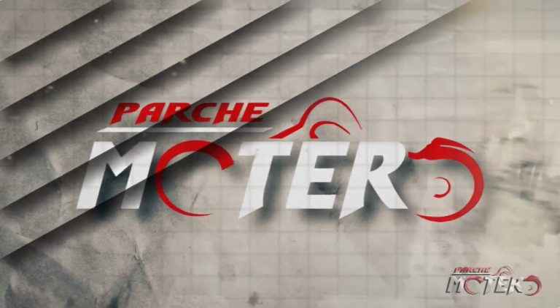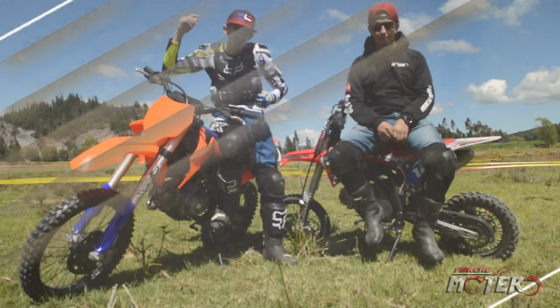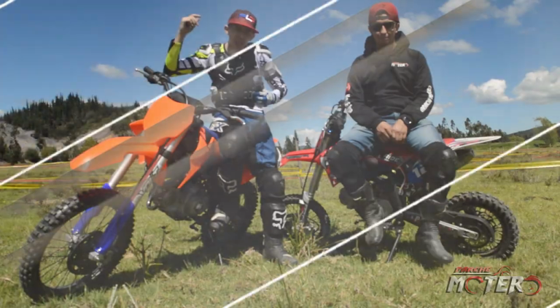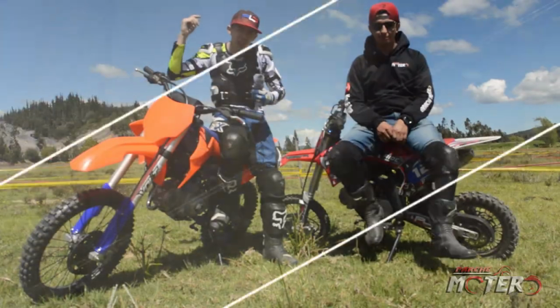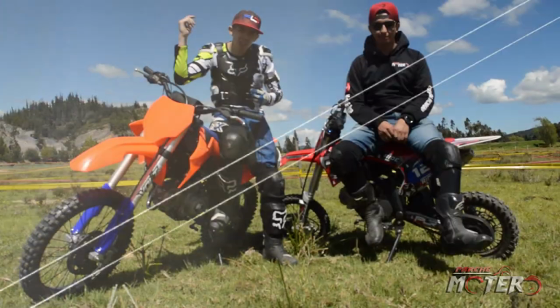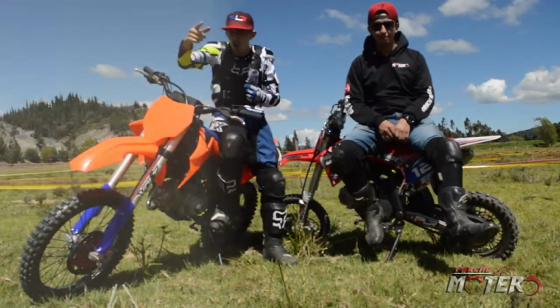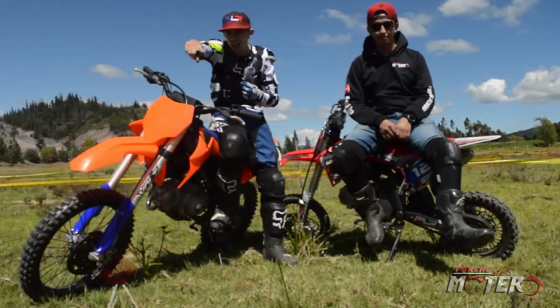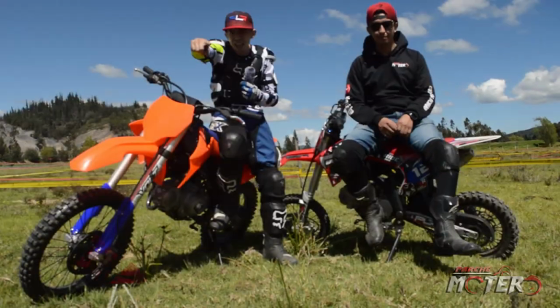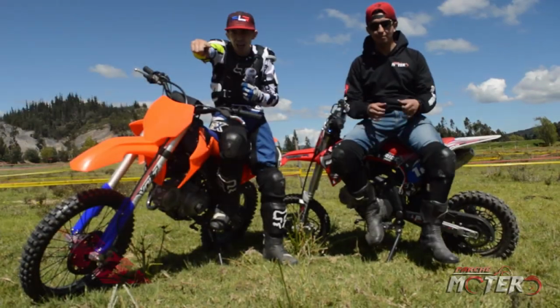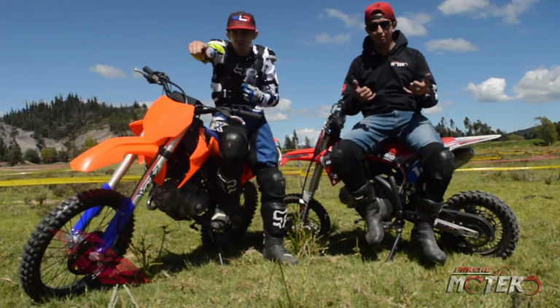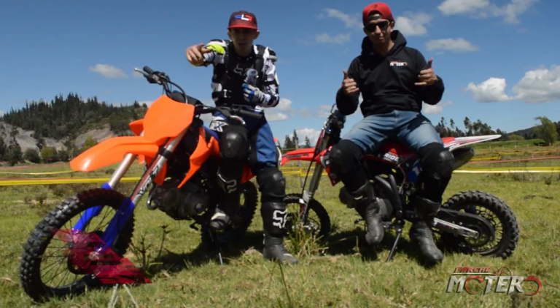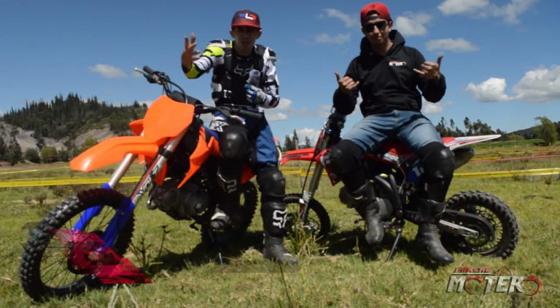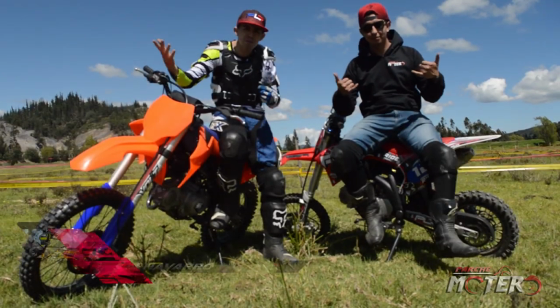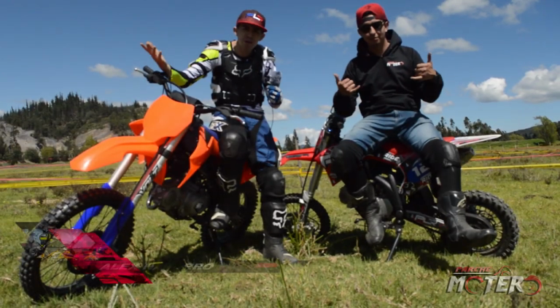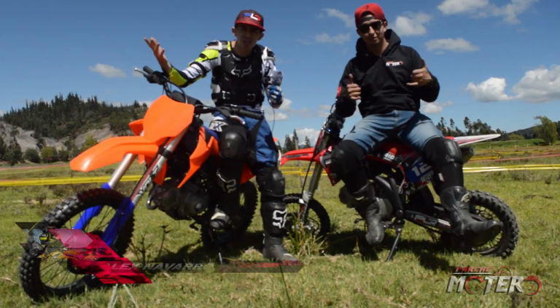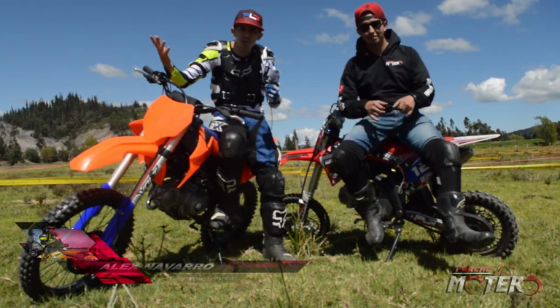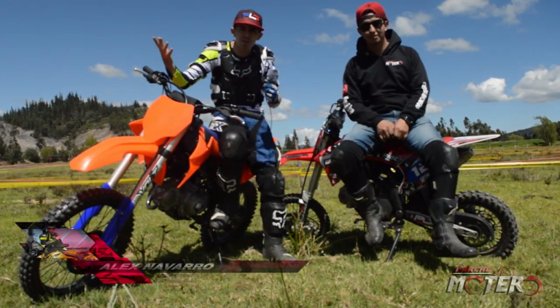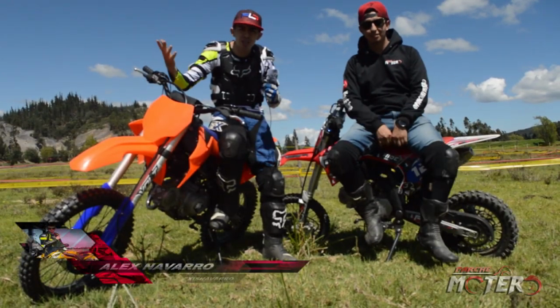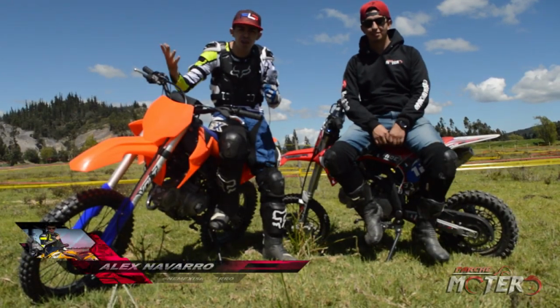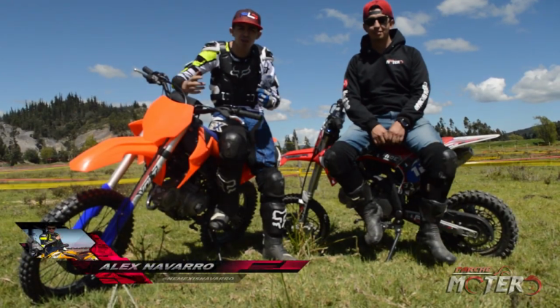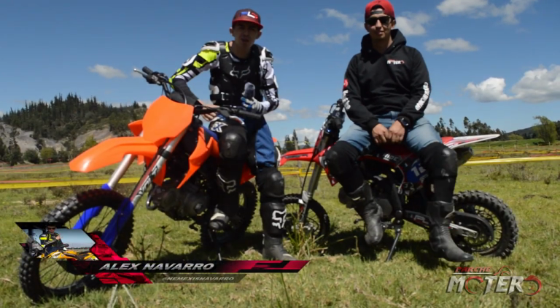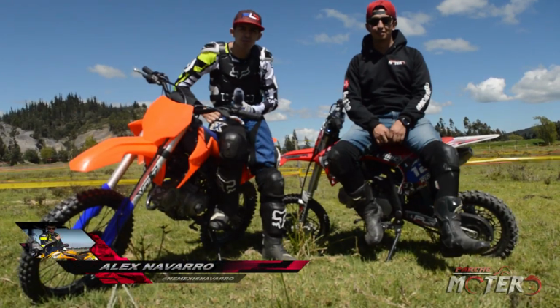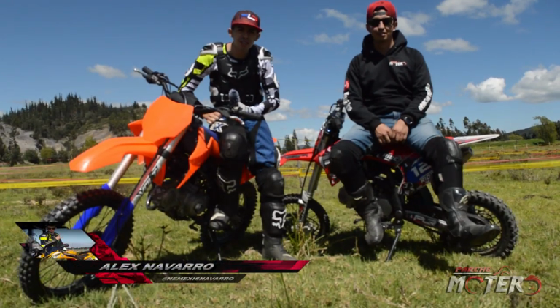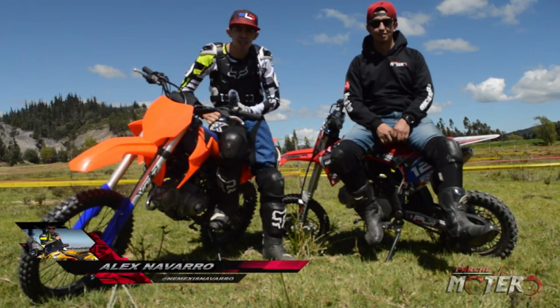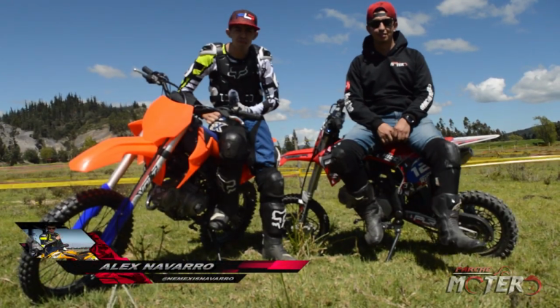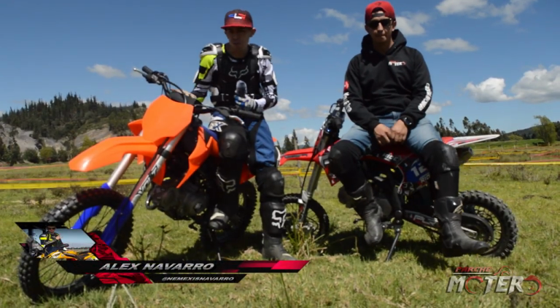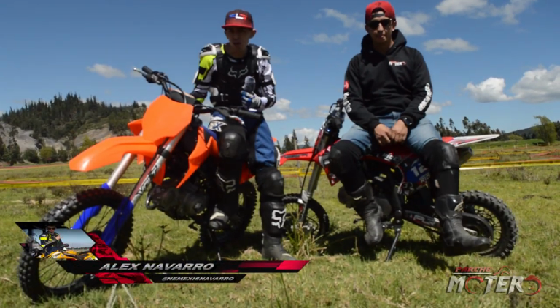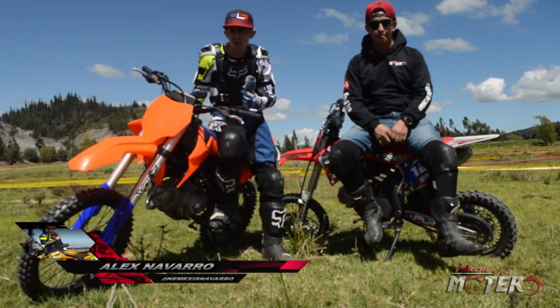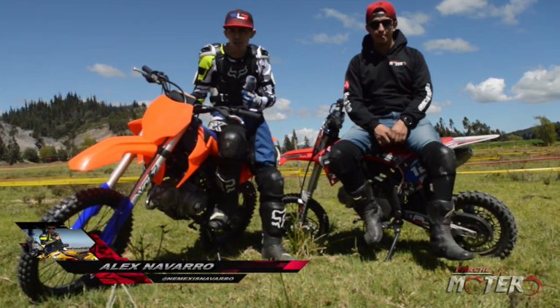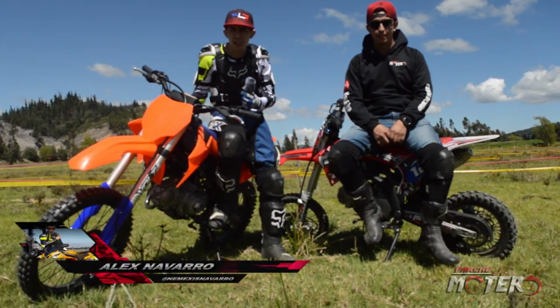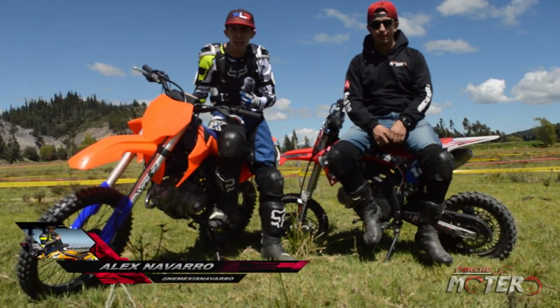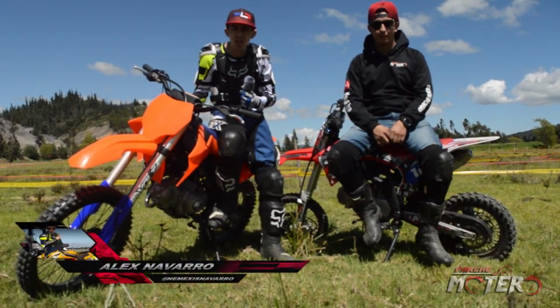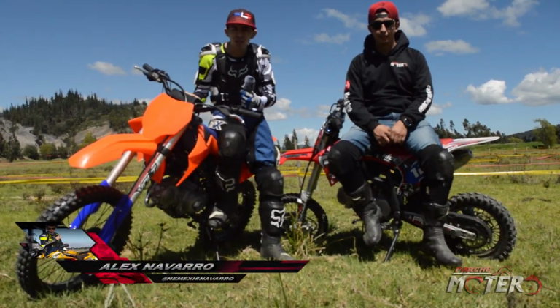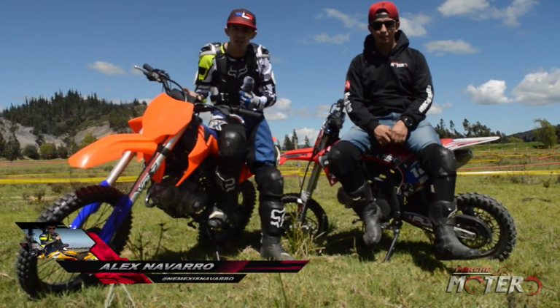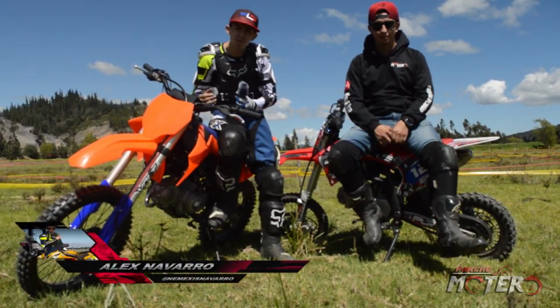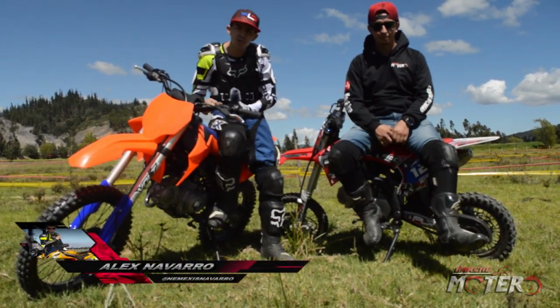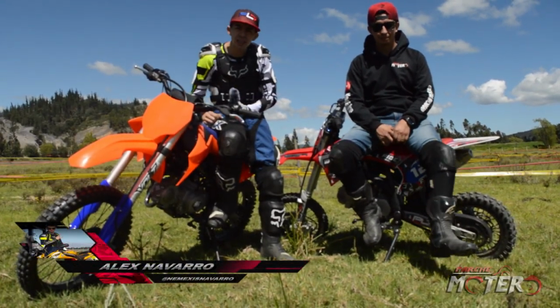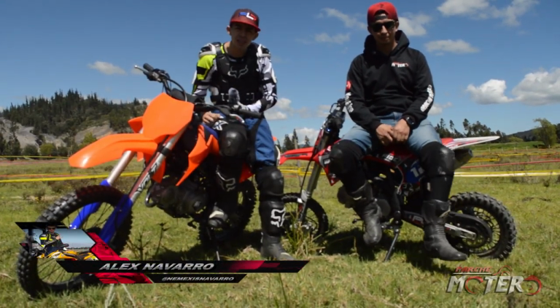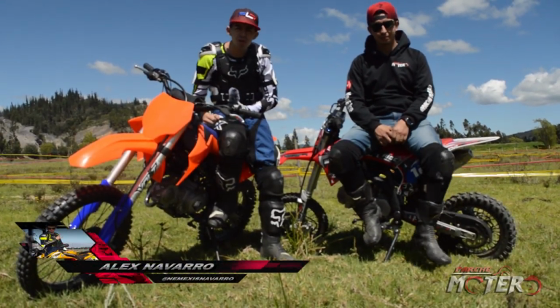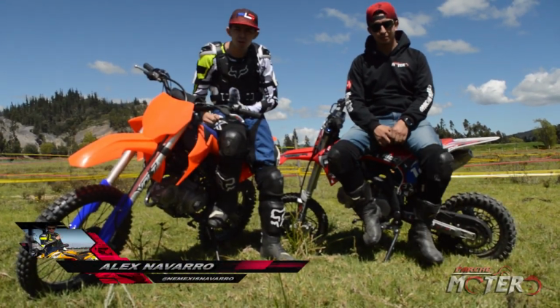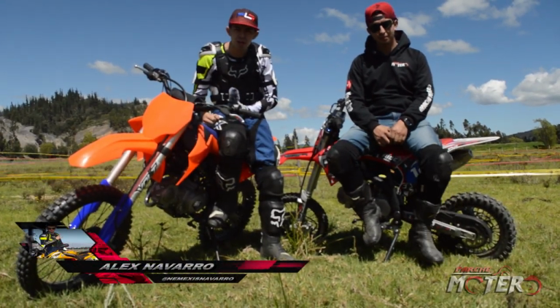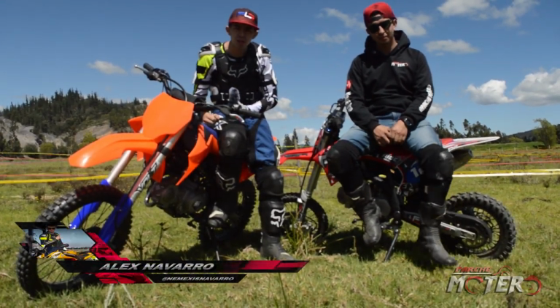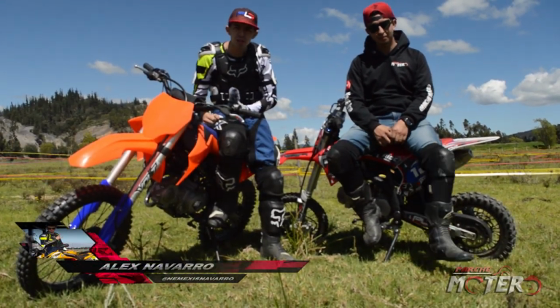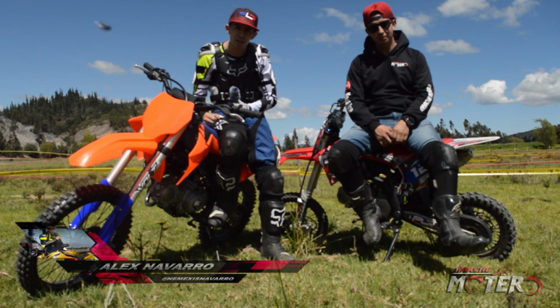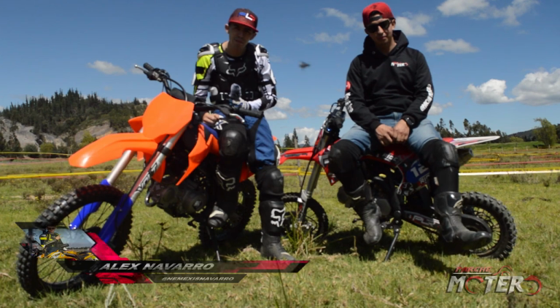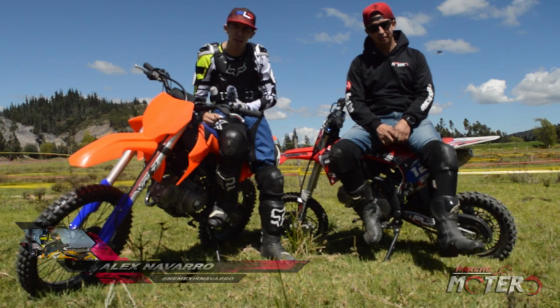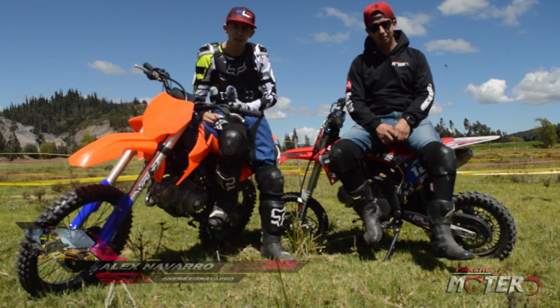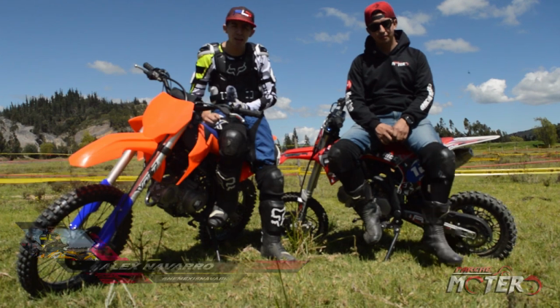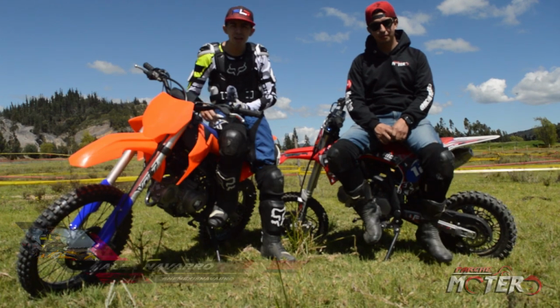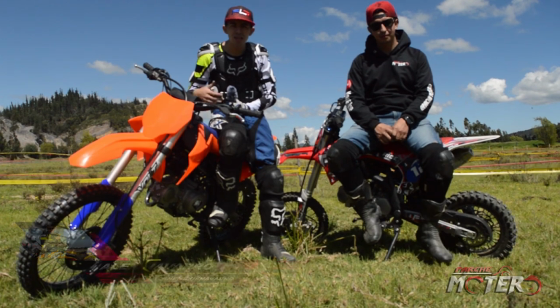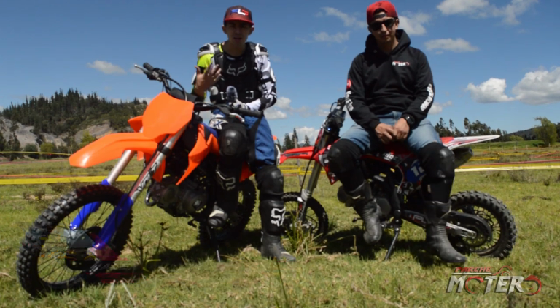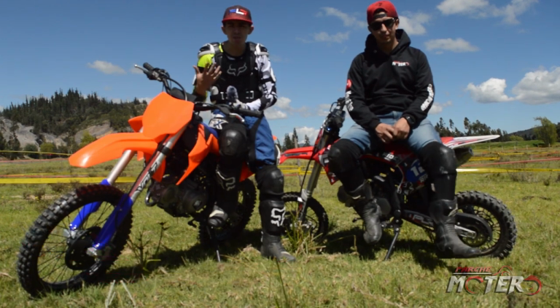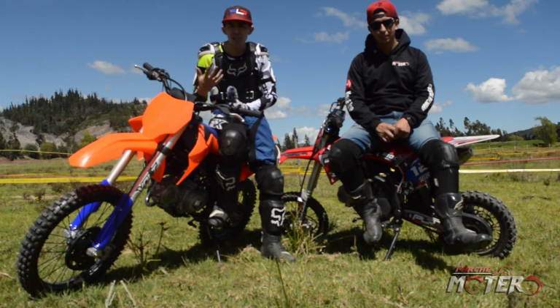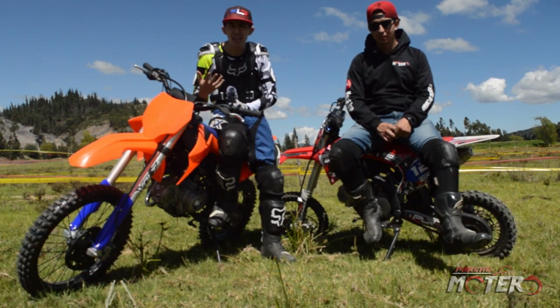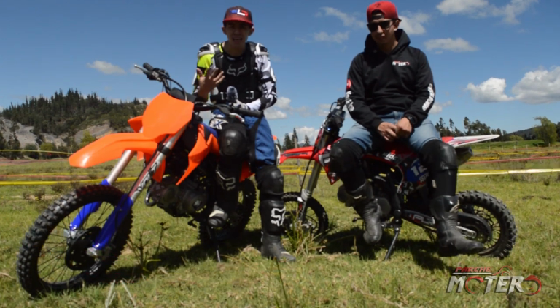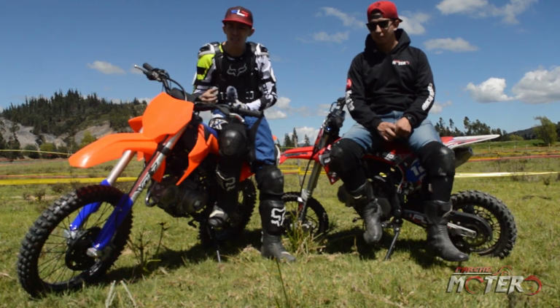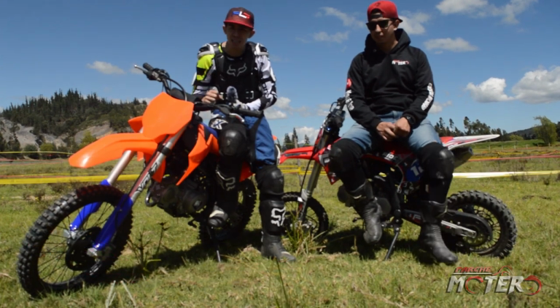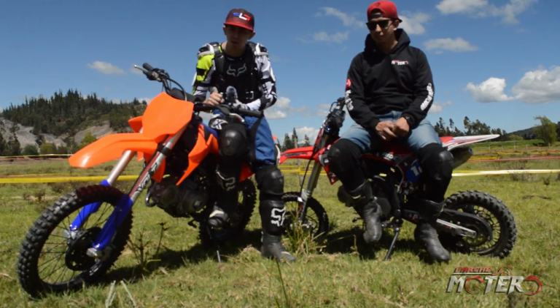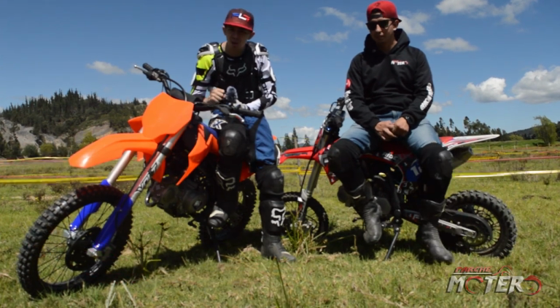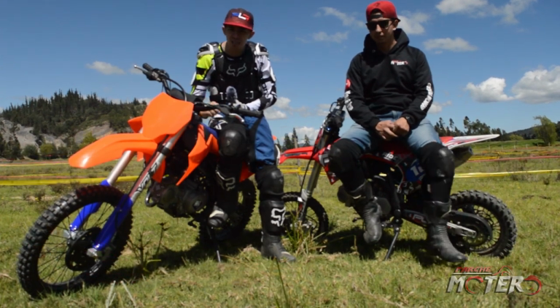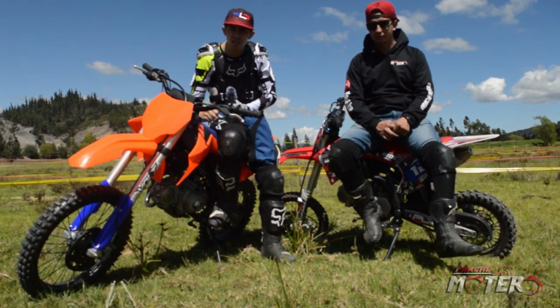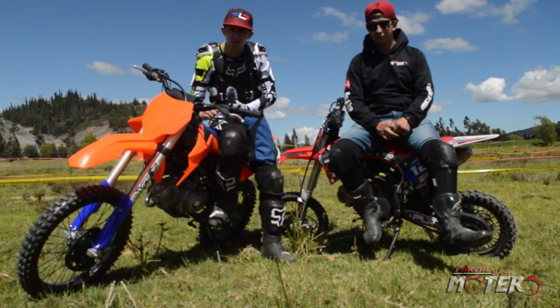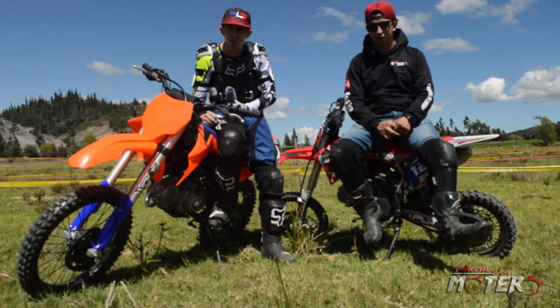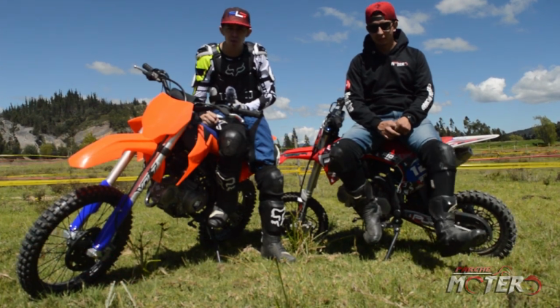Hola, ¿qué tal amigos de Parche Motero? ¿Cómo están? Amigos, el día de hoy estamos aquí en Susa, Cundinamarca, estamos en las 6 horas de Enduro.